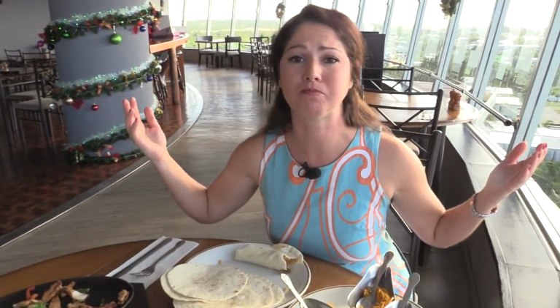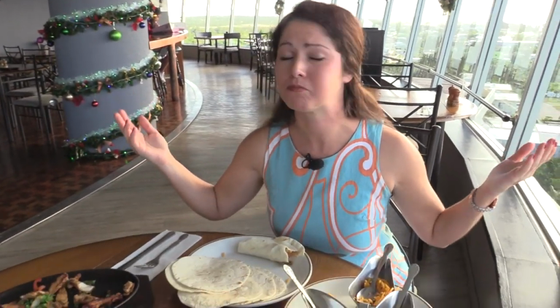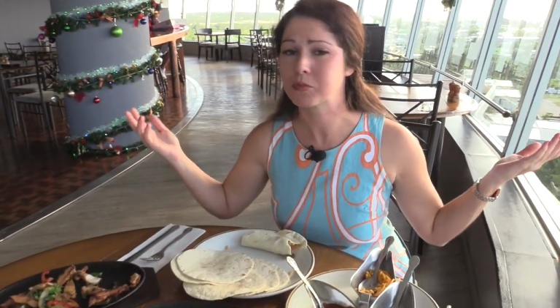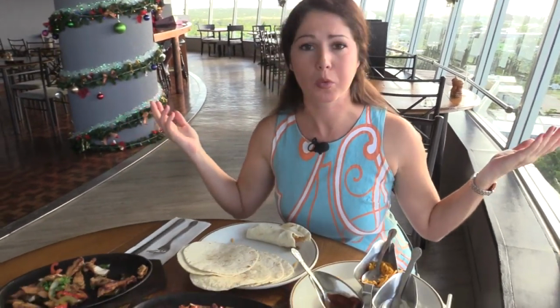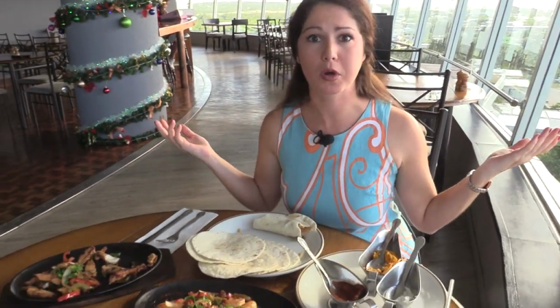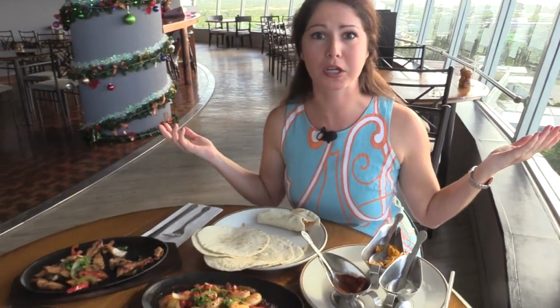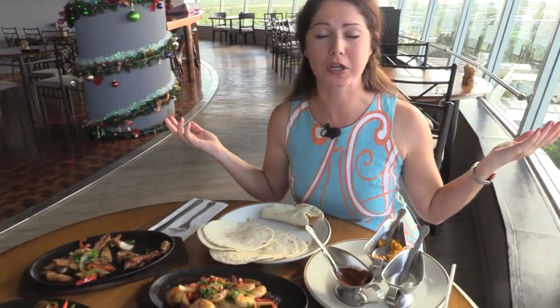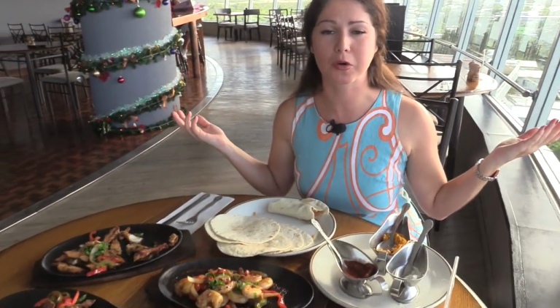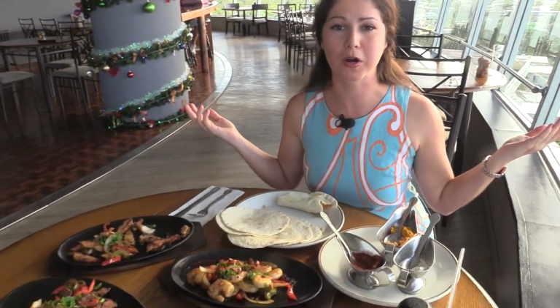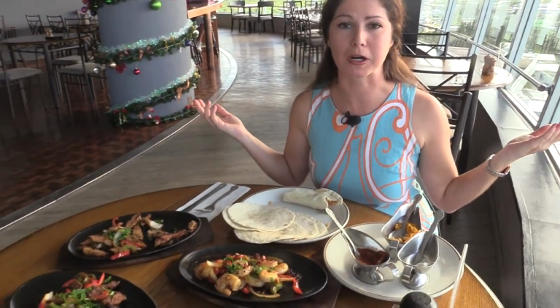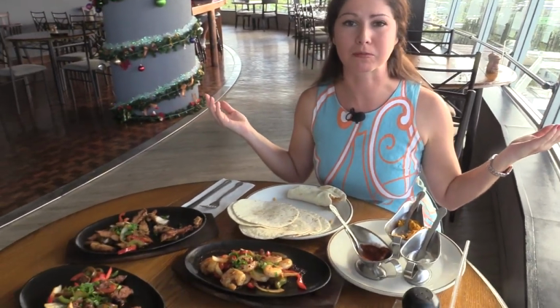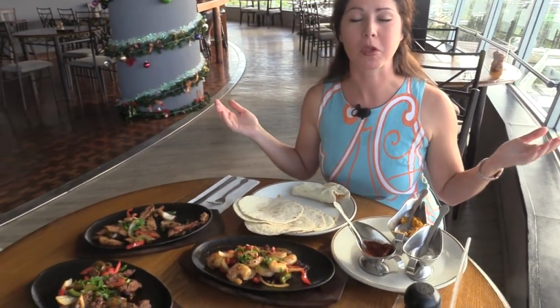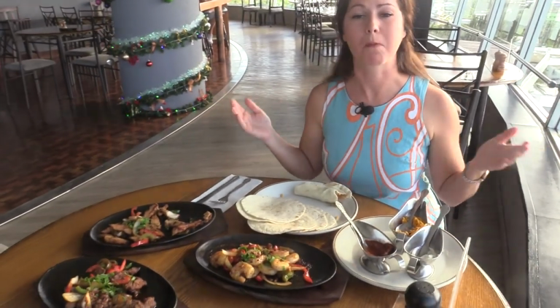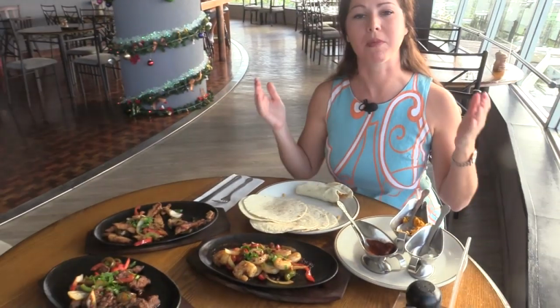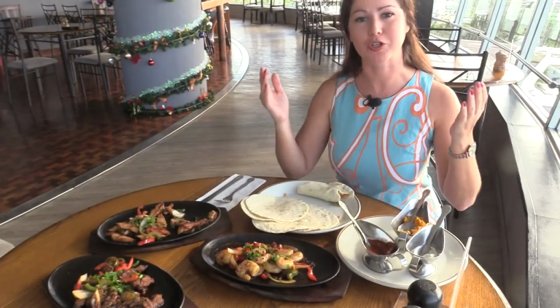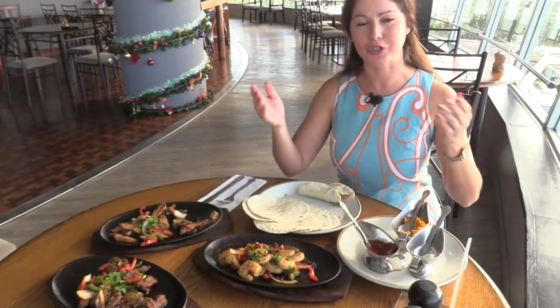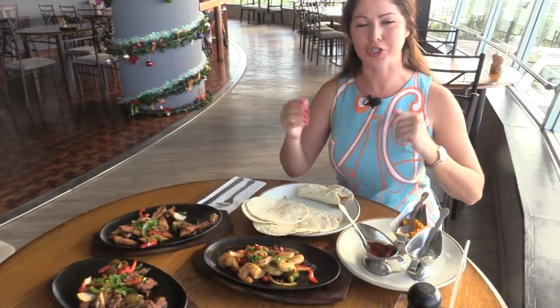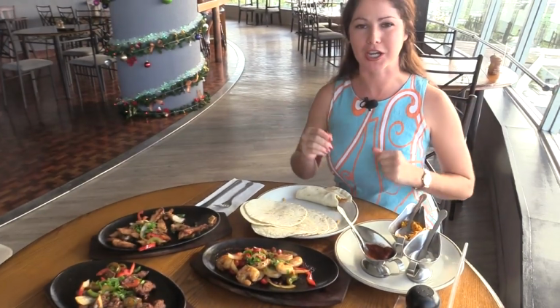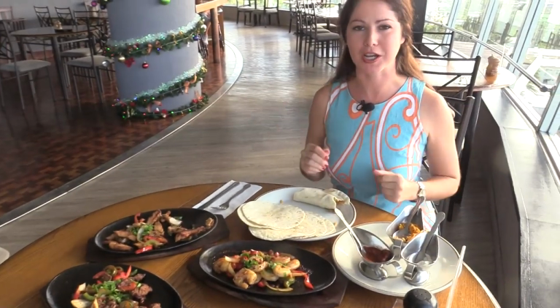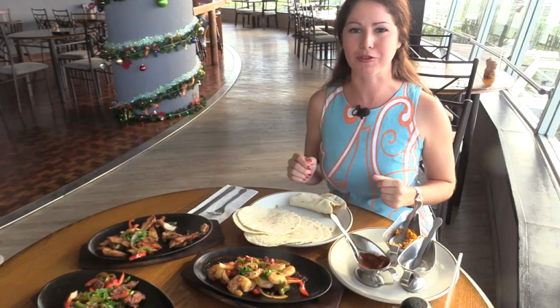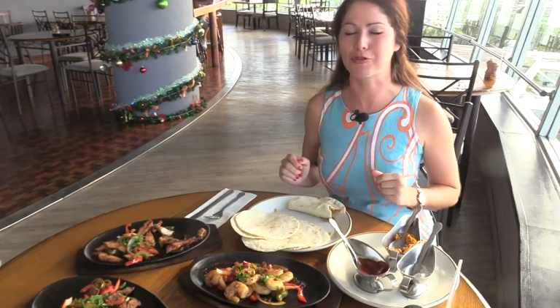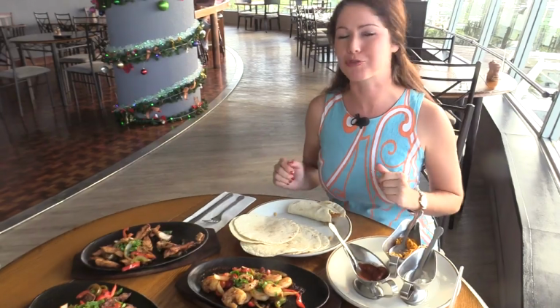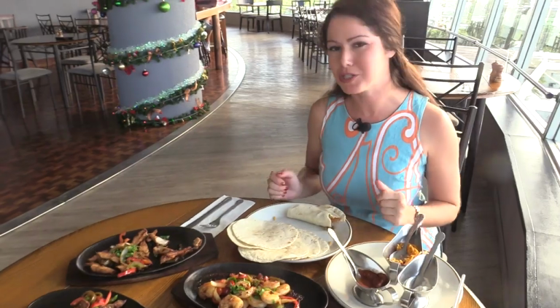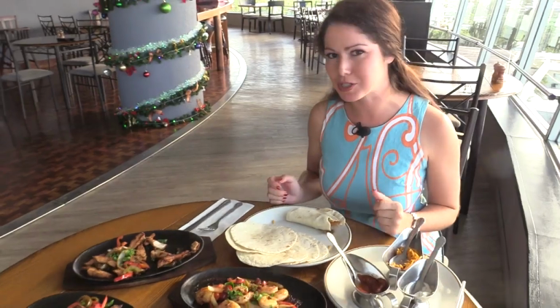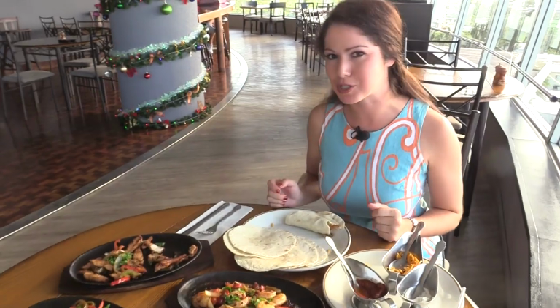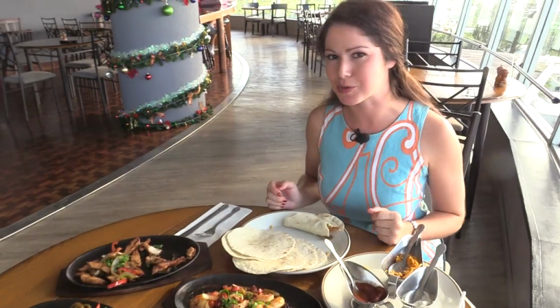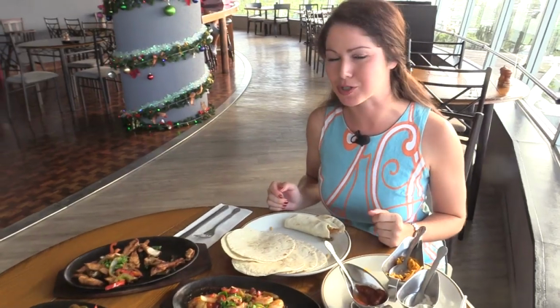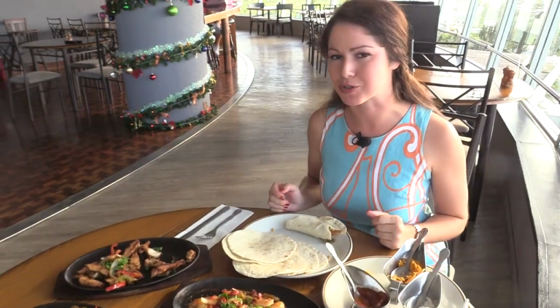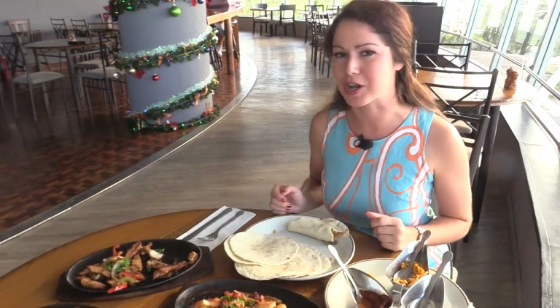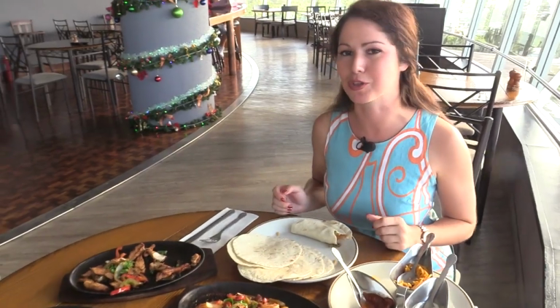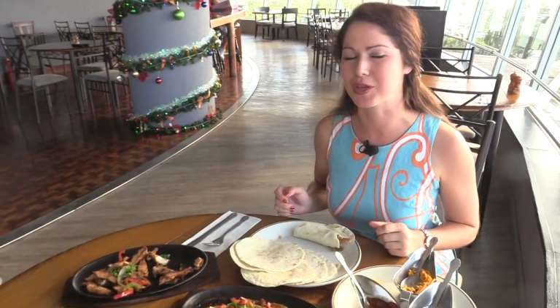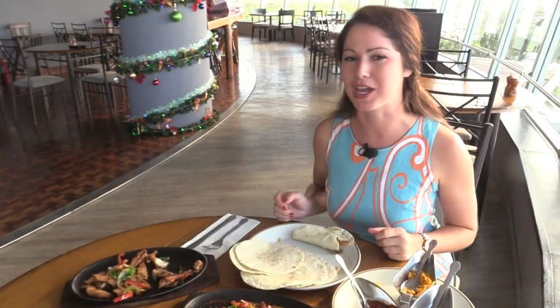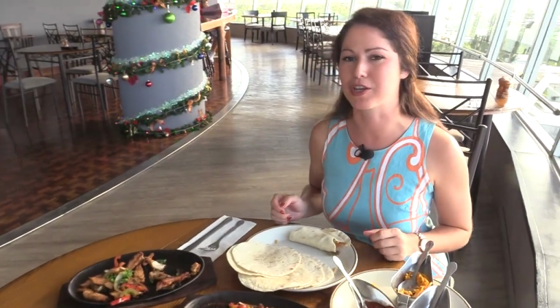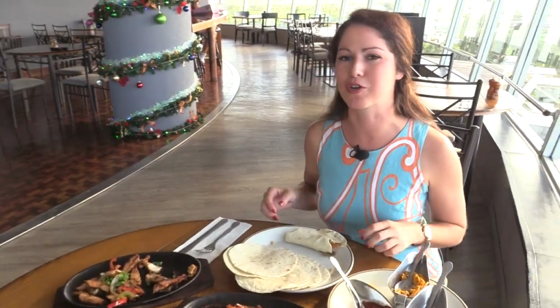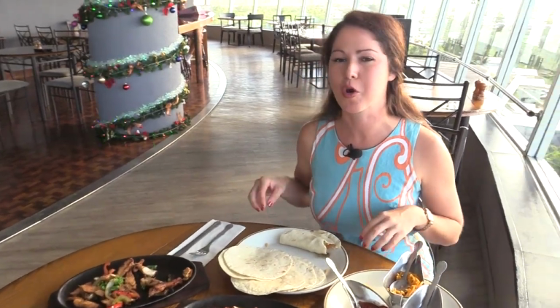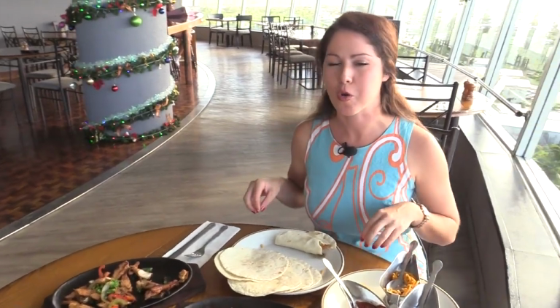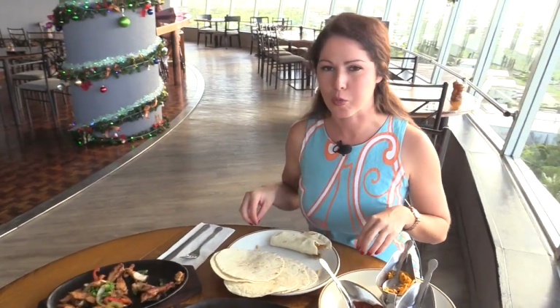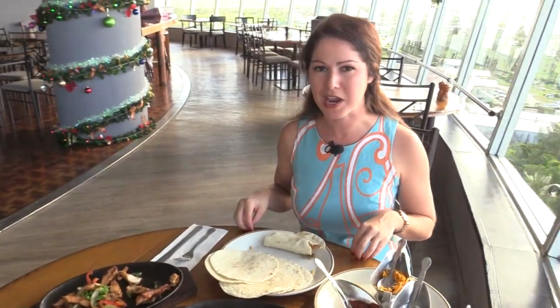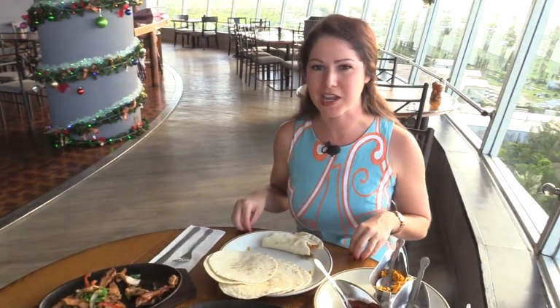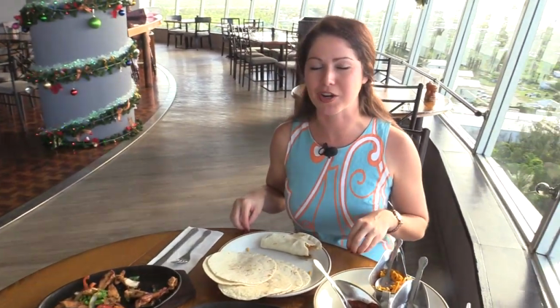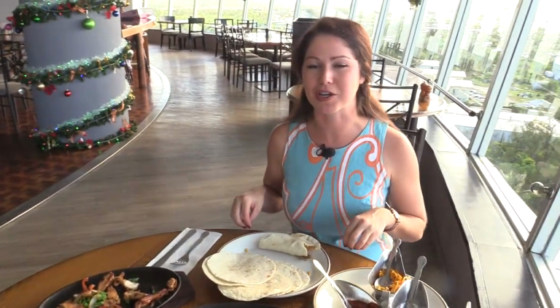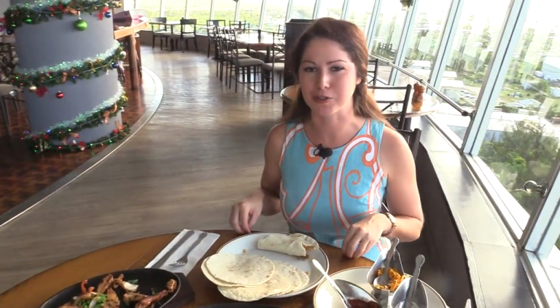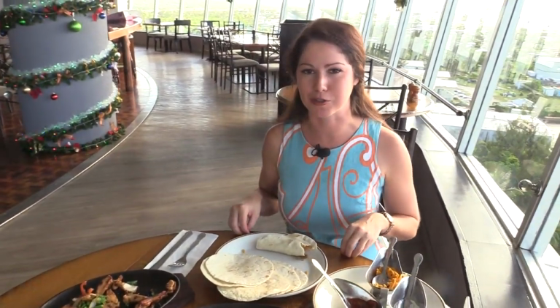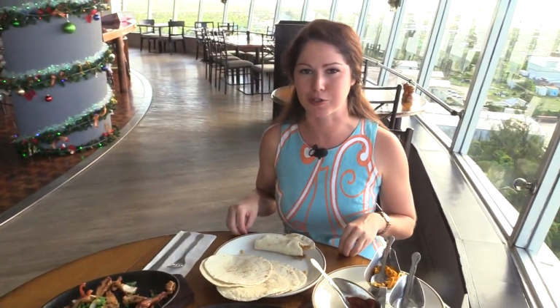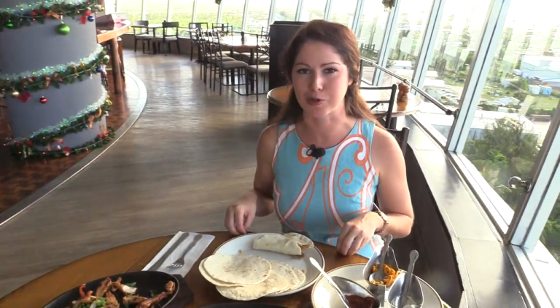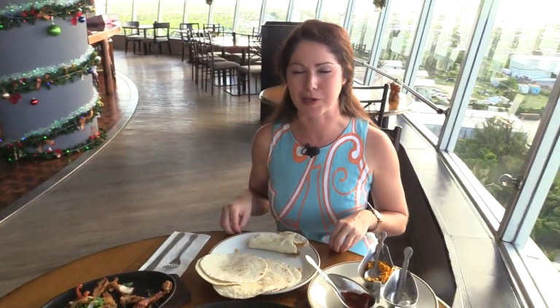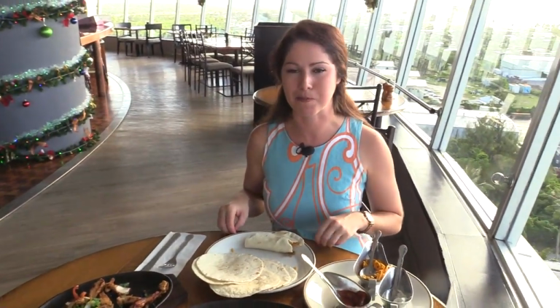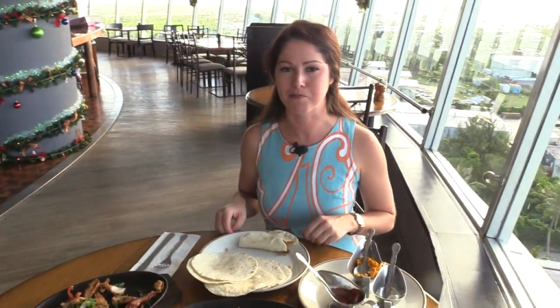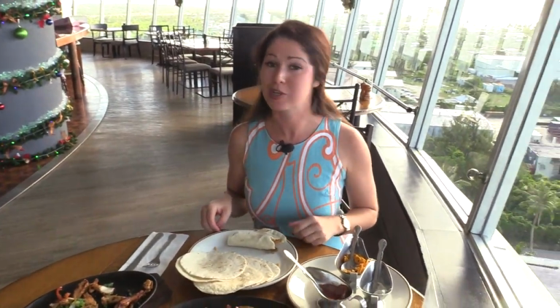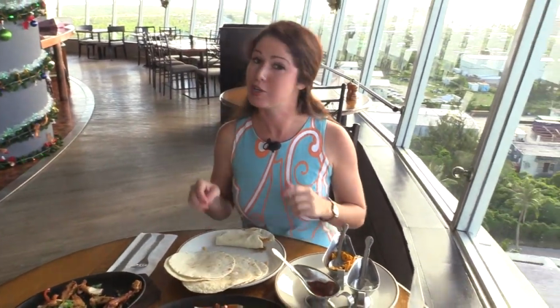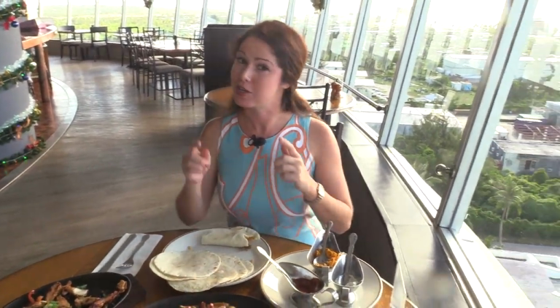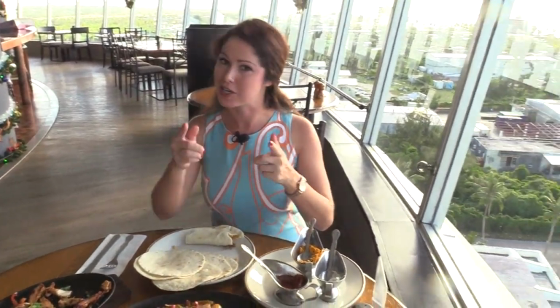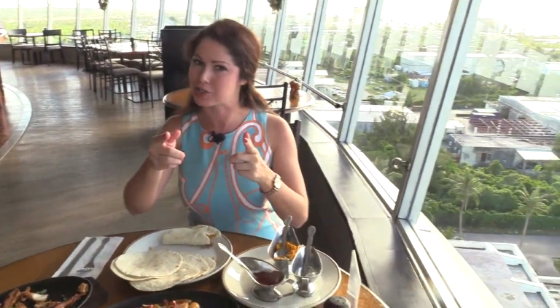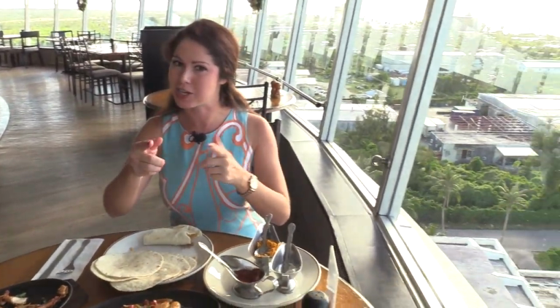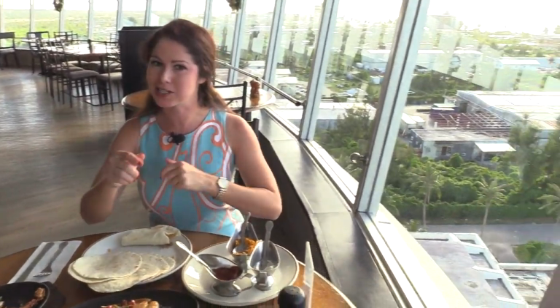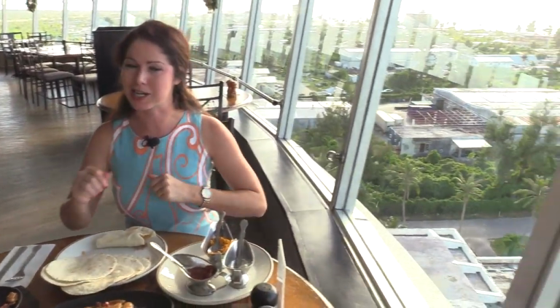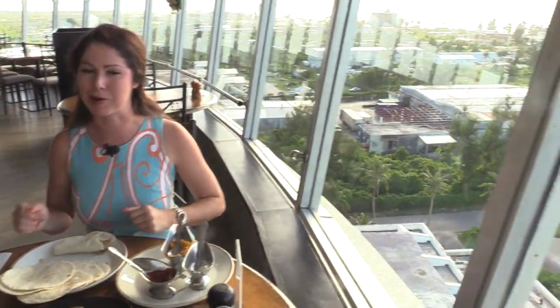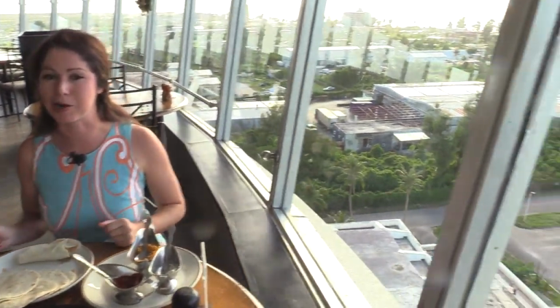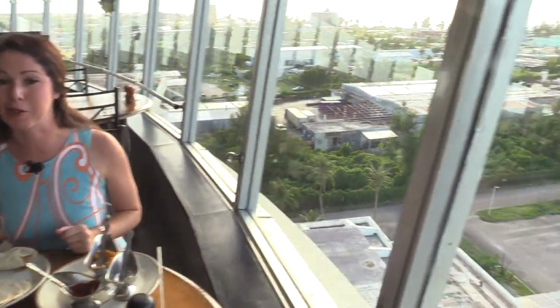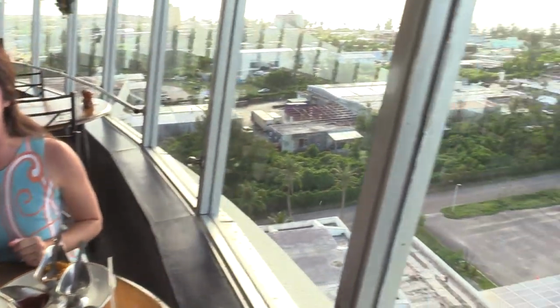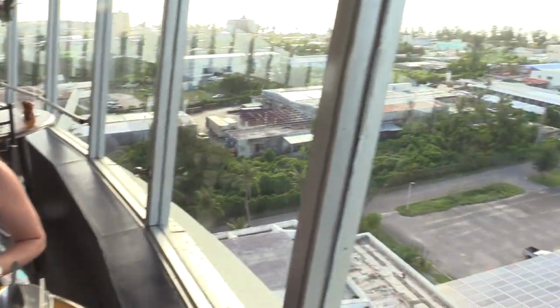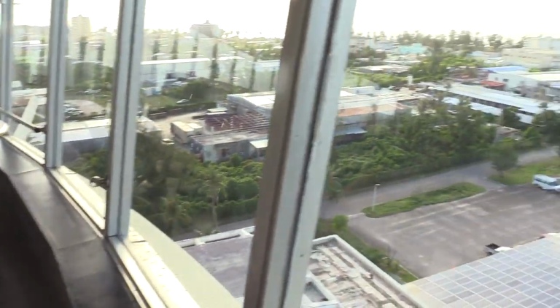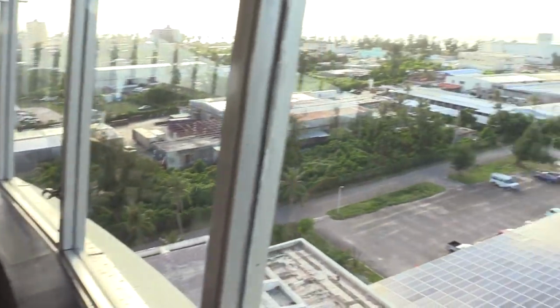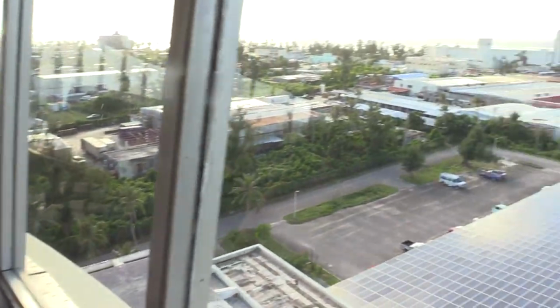Make sure to check out the 360 Restaurant located right here in Susubi. Catch you next time on Local Bites!